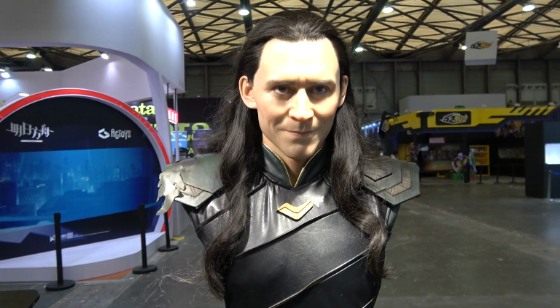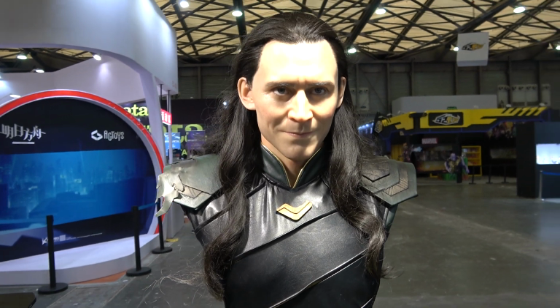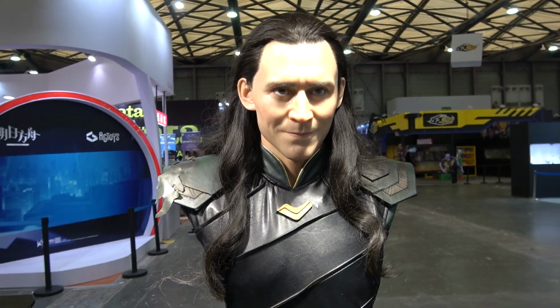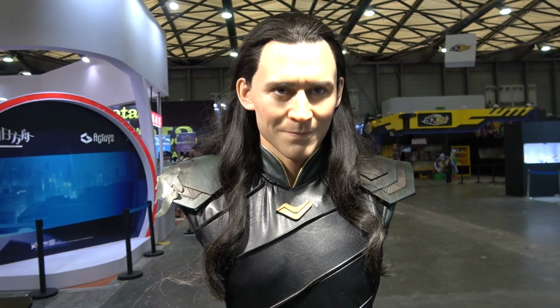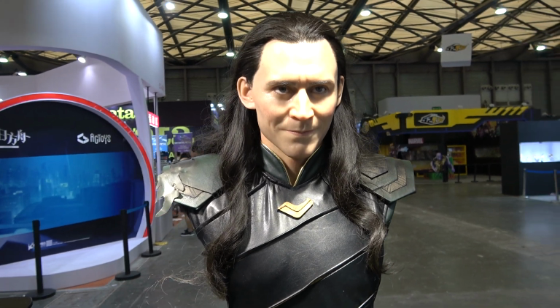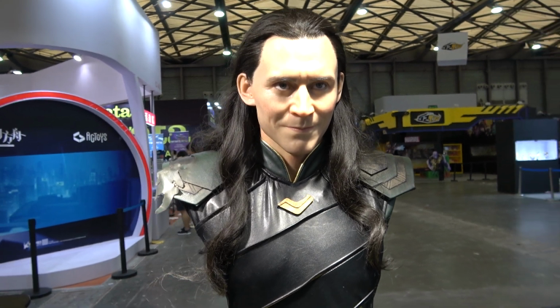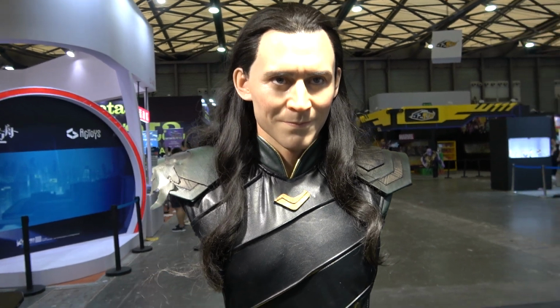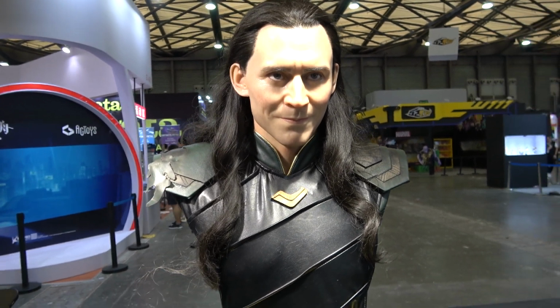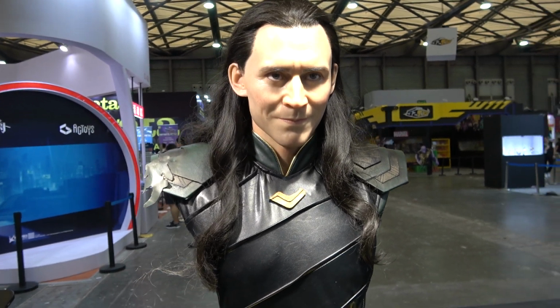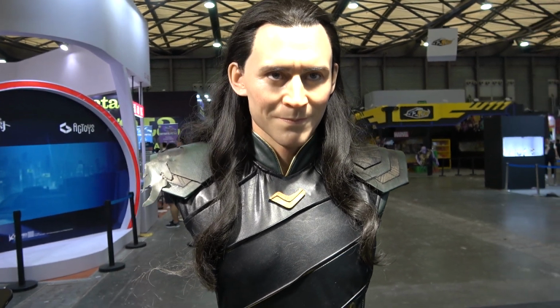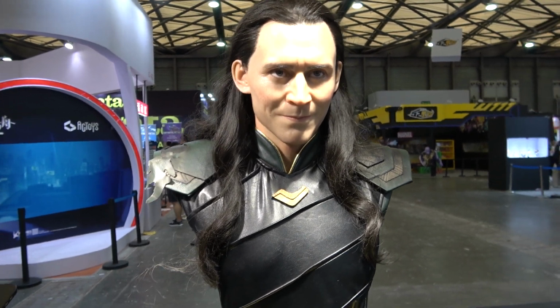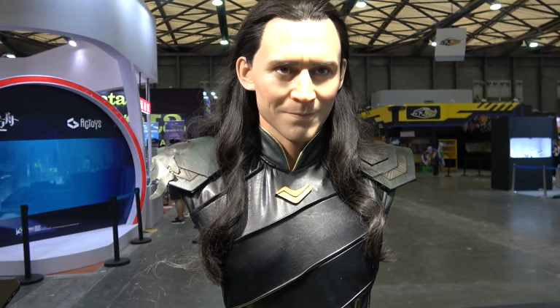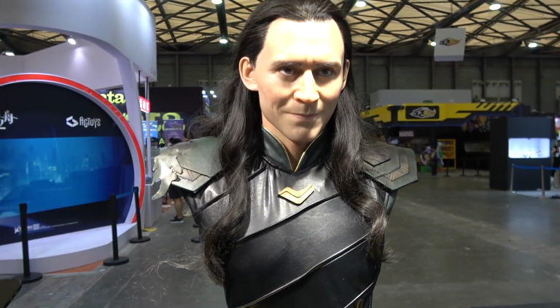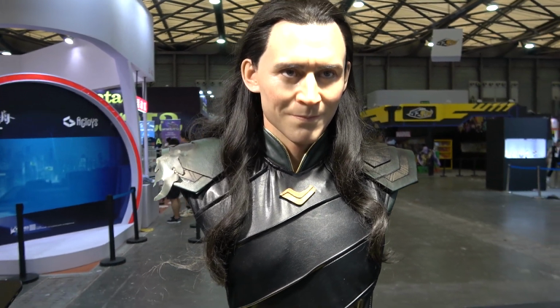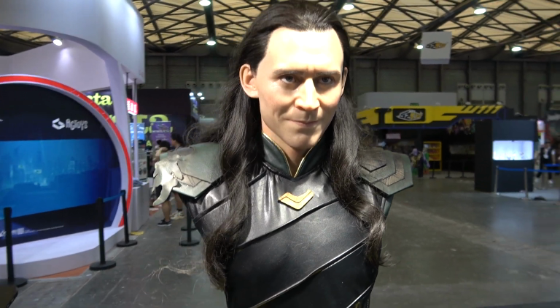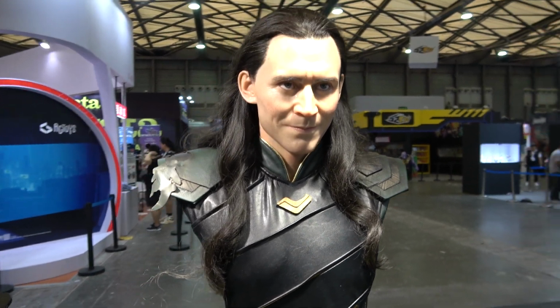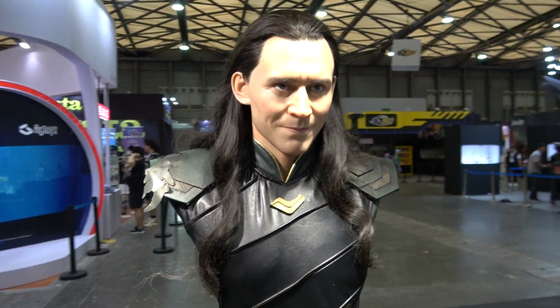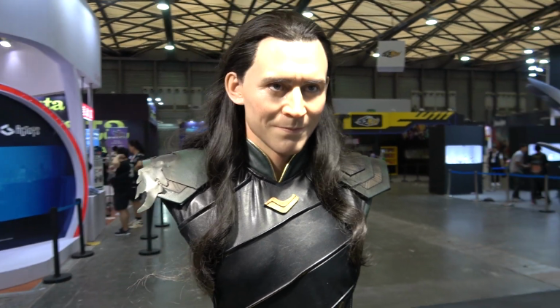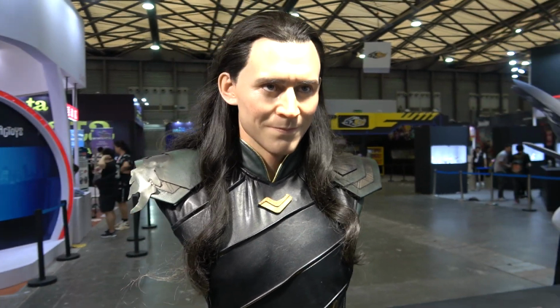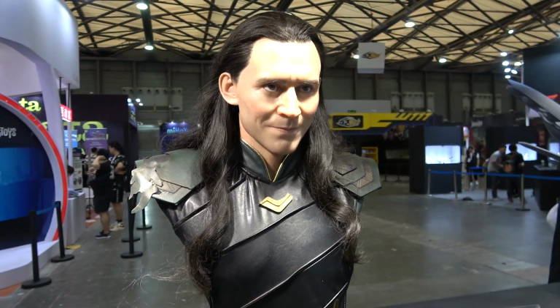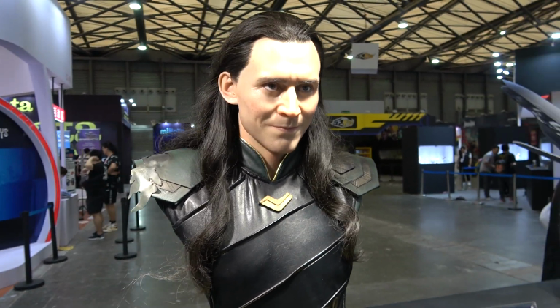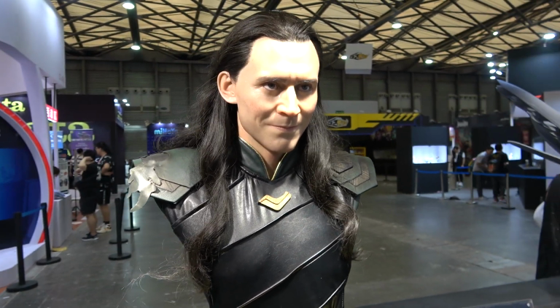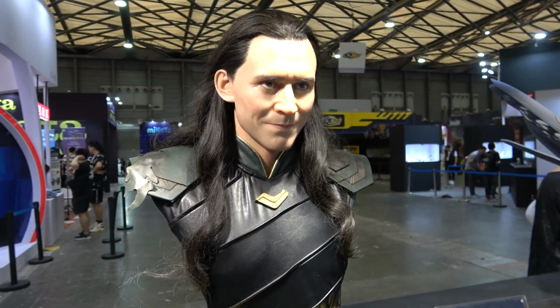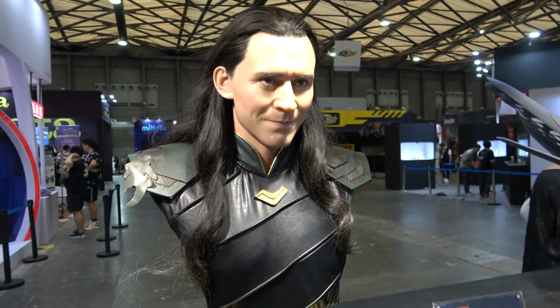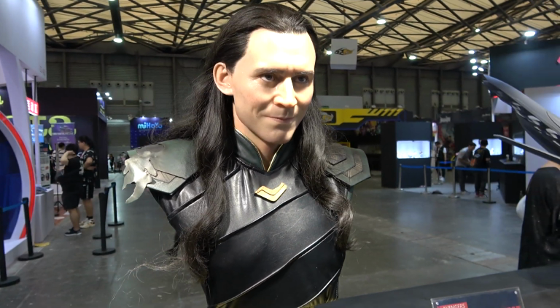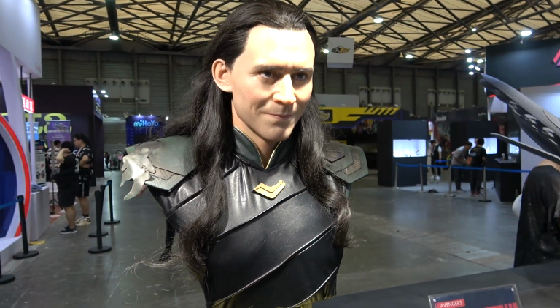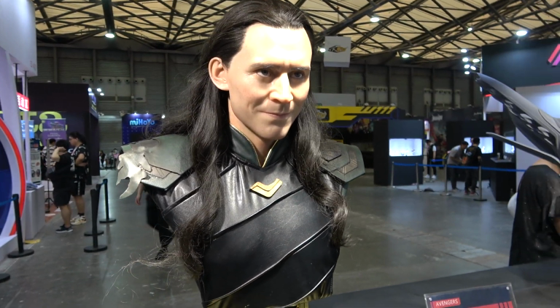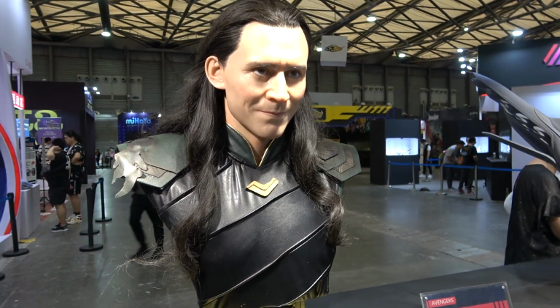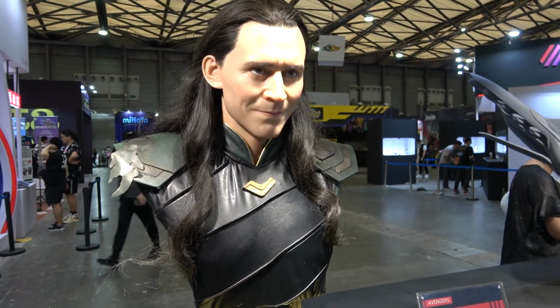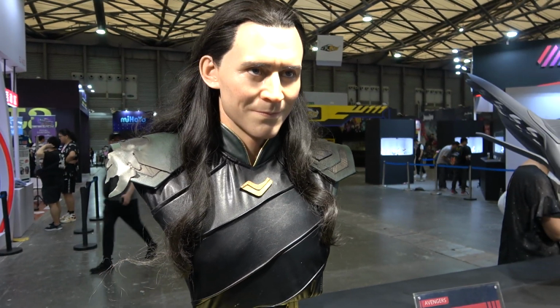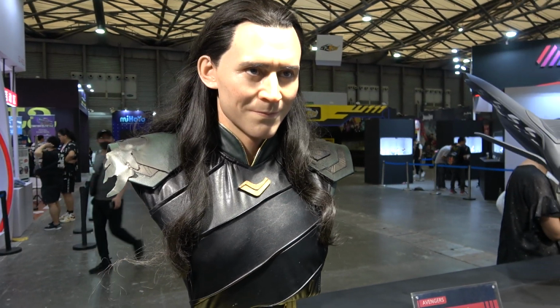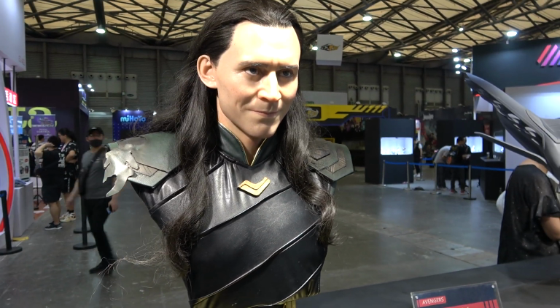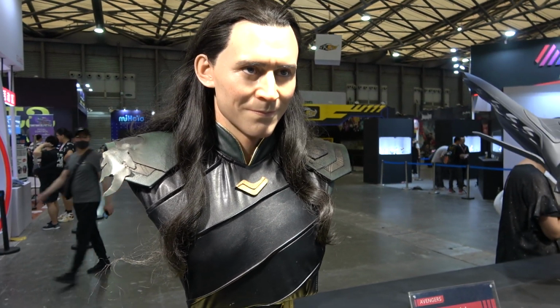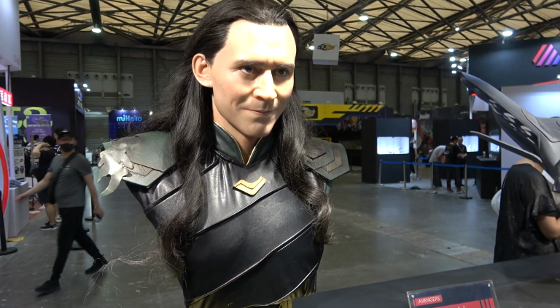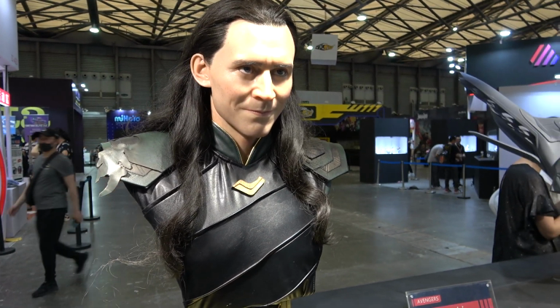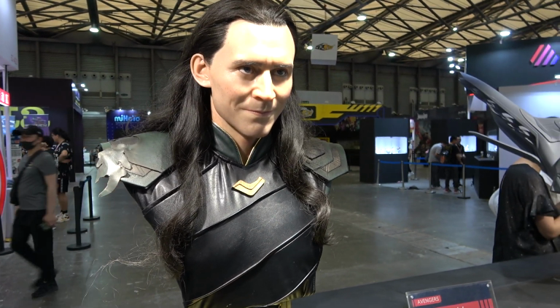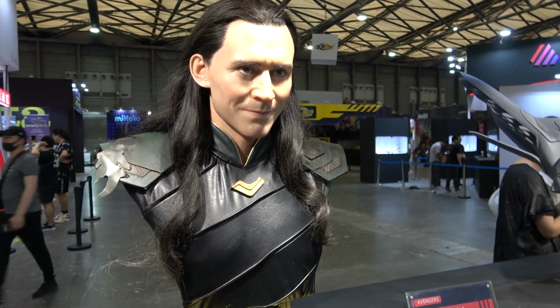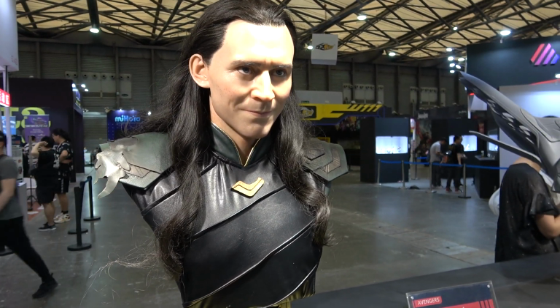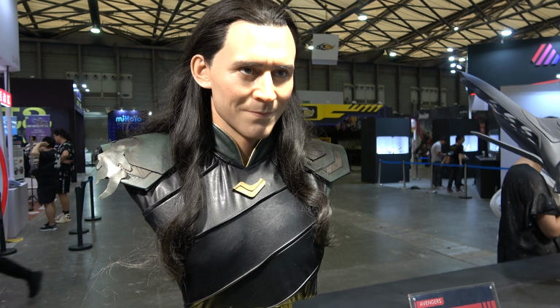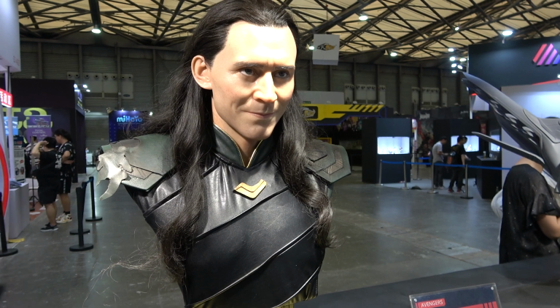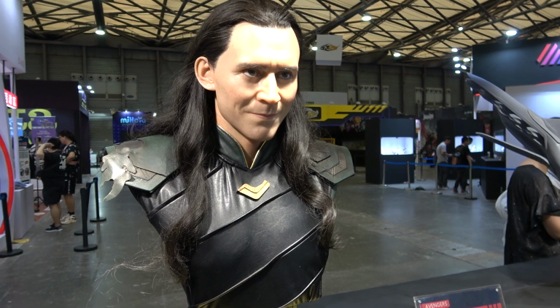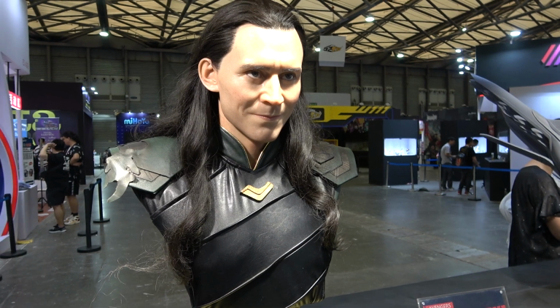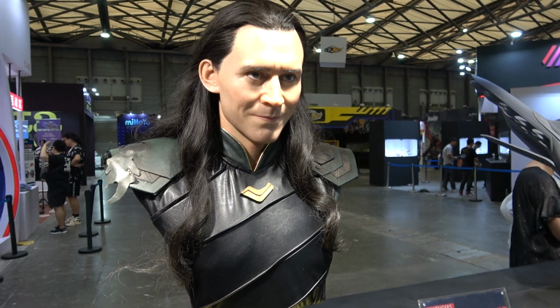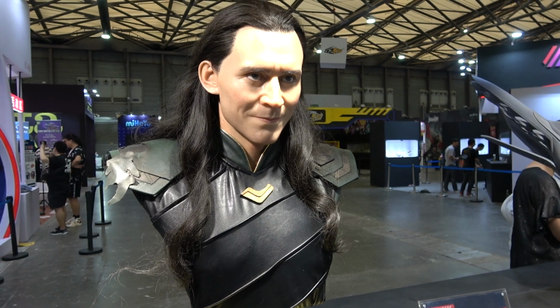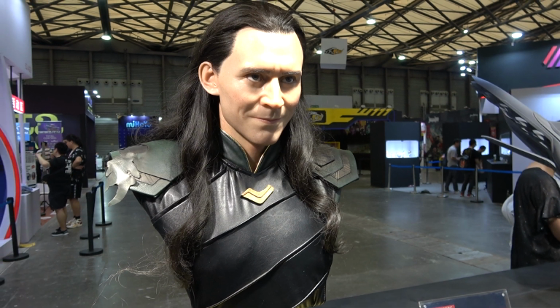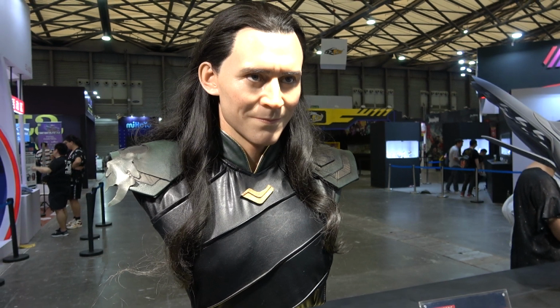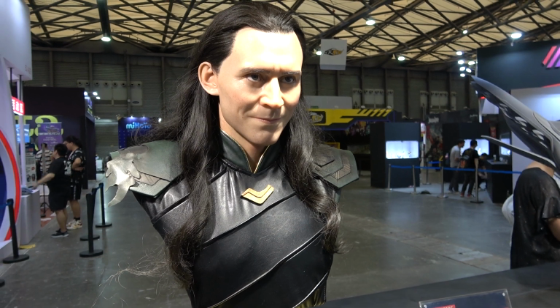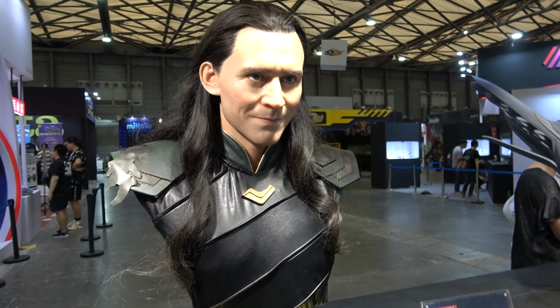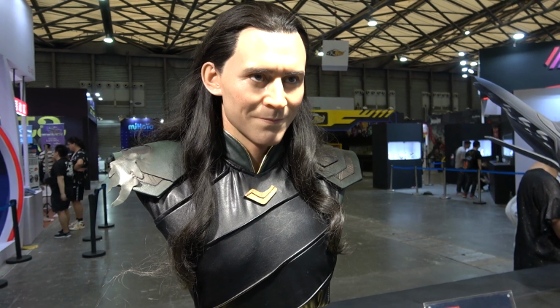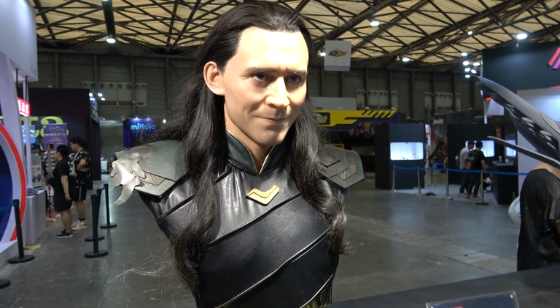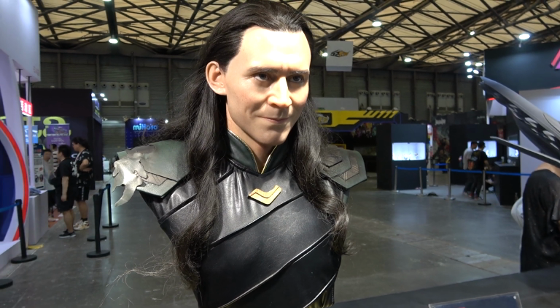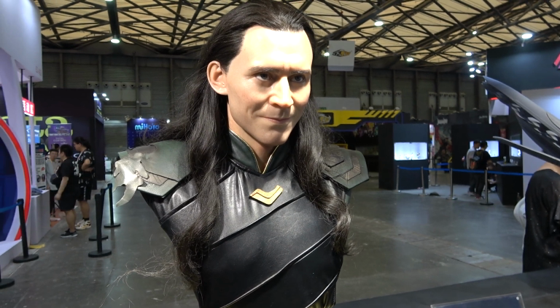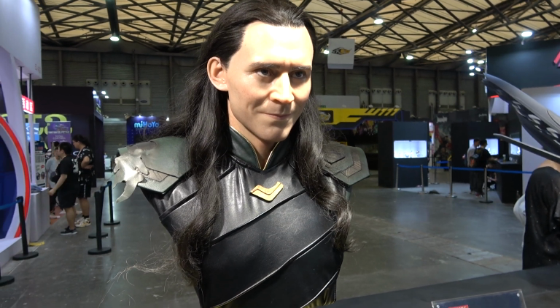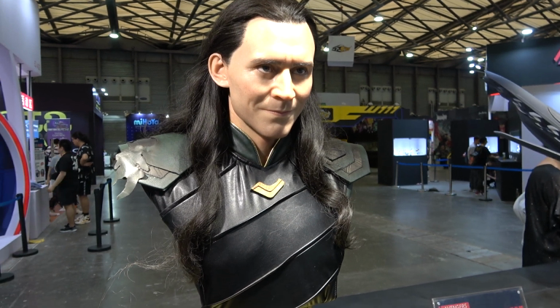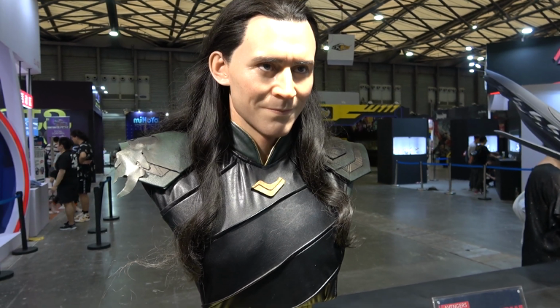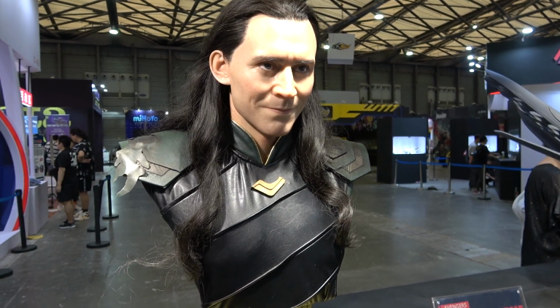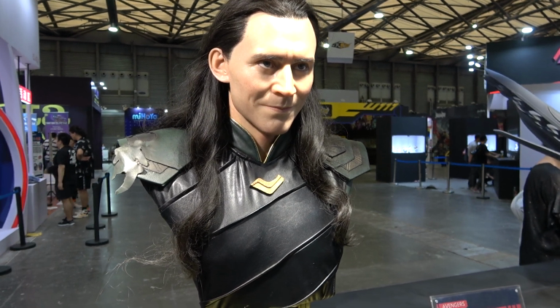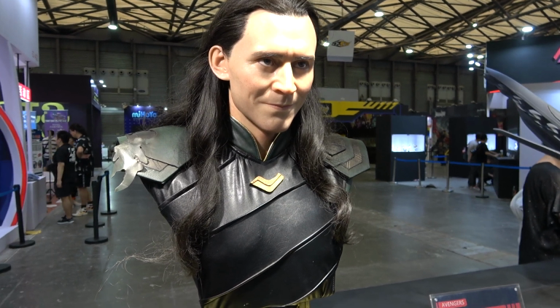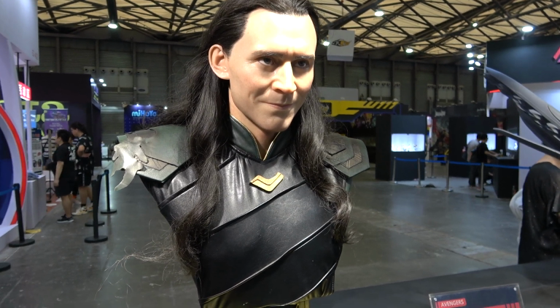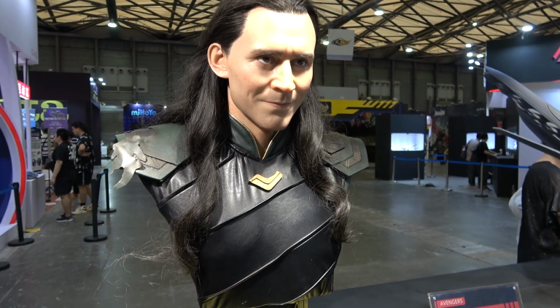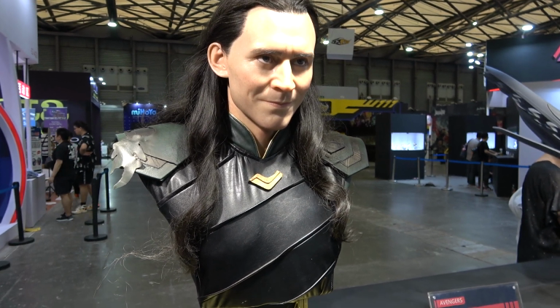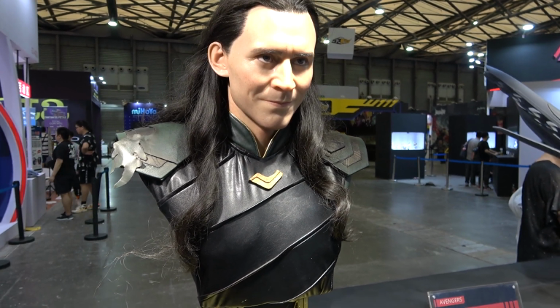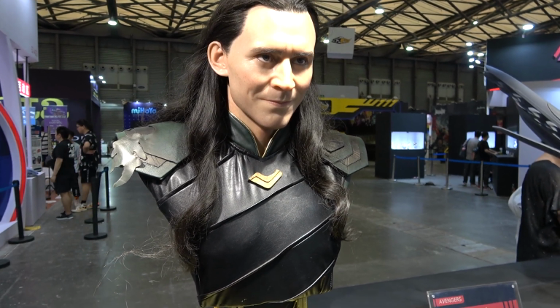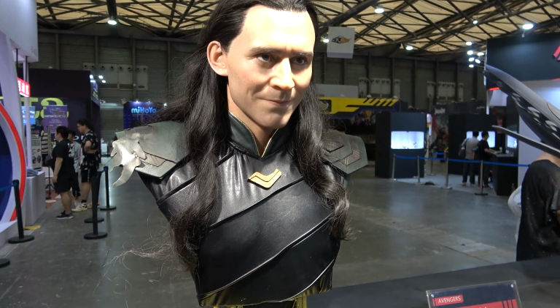Alright guys, that's it for me. Thank you so much for watching and drop me a comment. Let me know what you think of this bust and I'll catch you next time. Cheers!